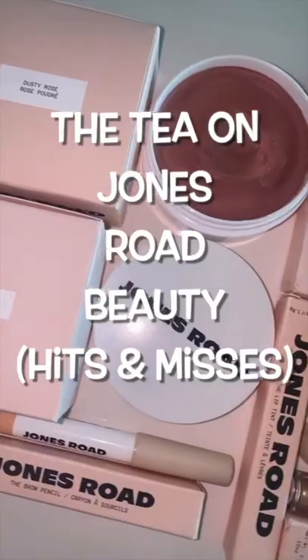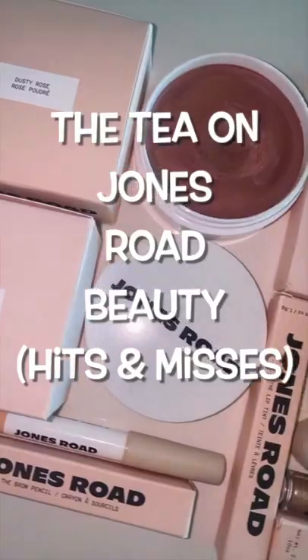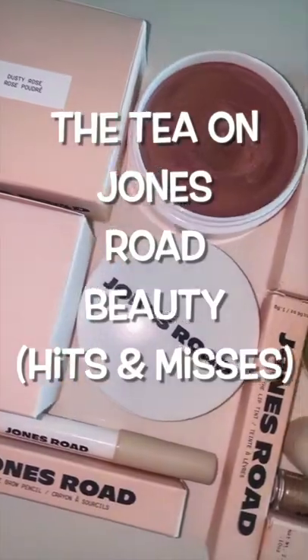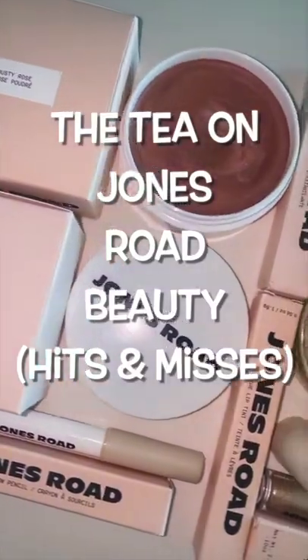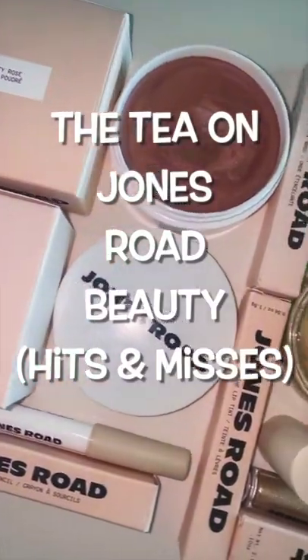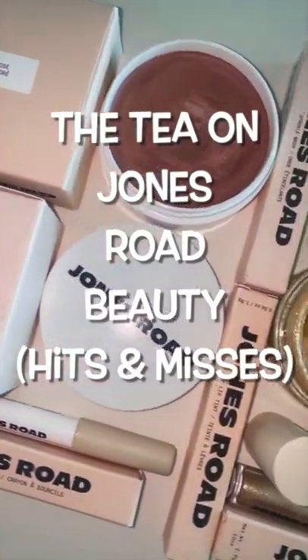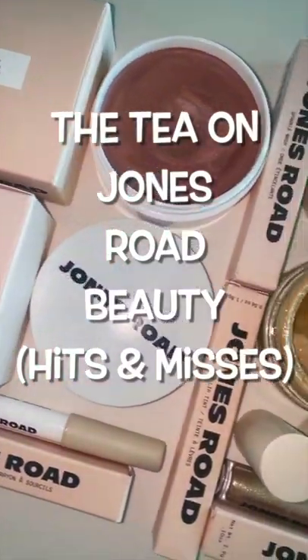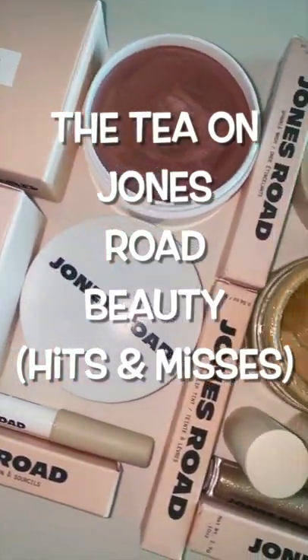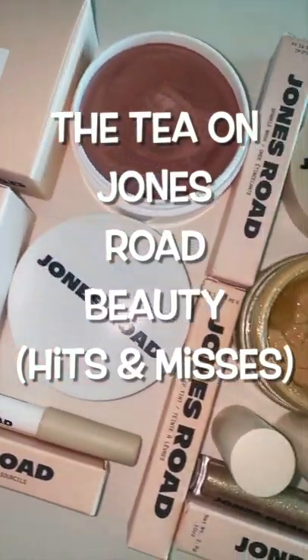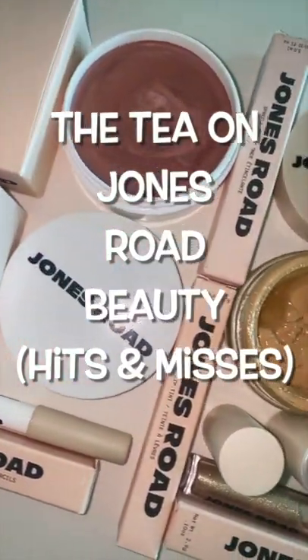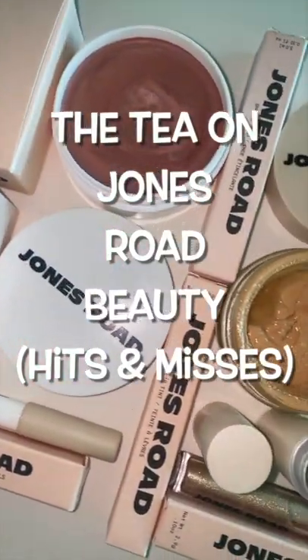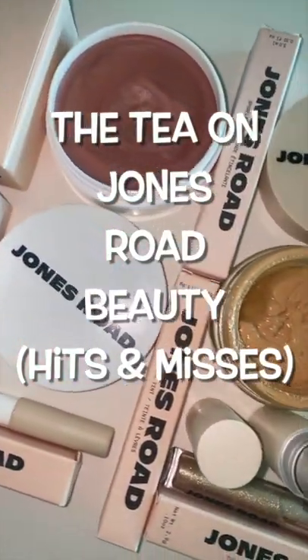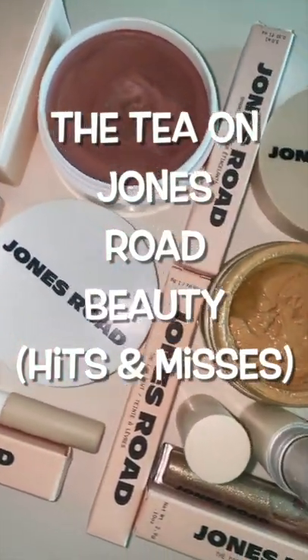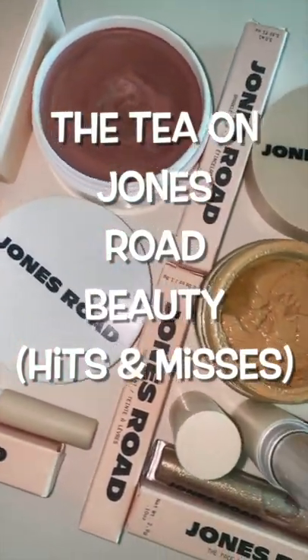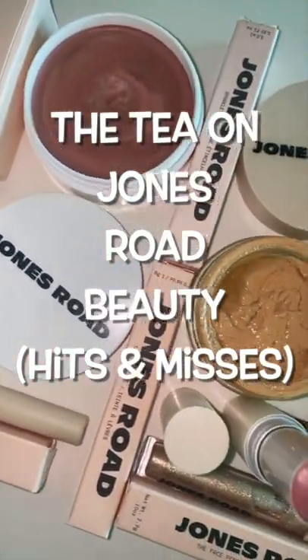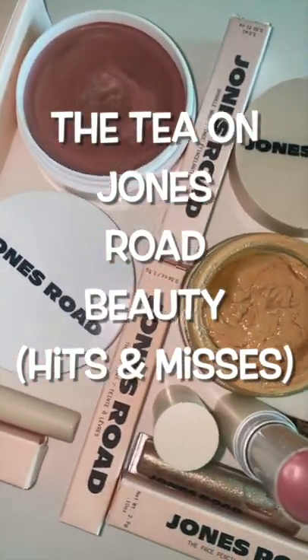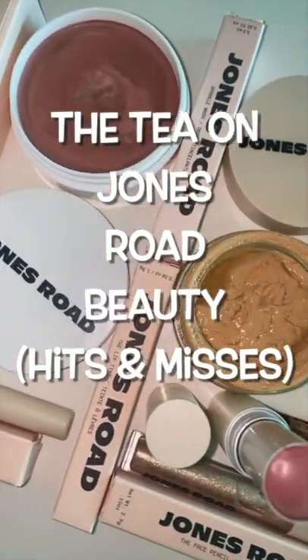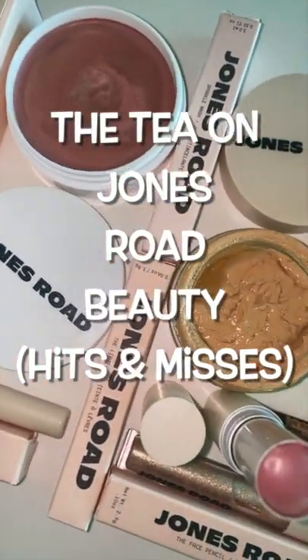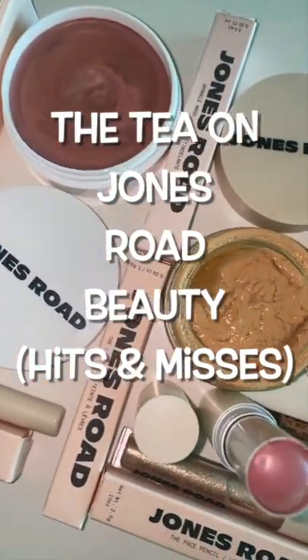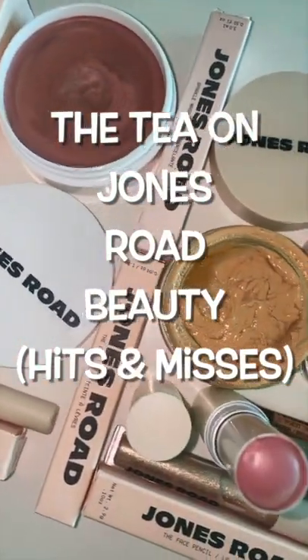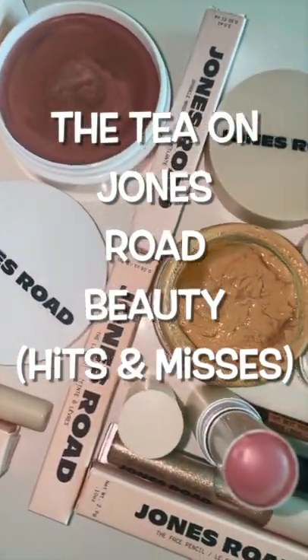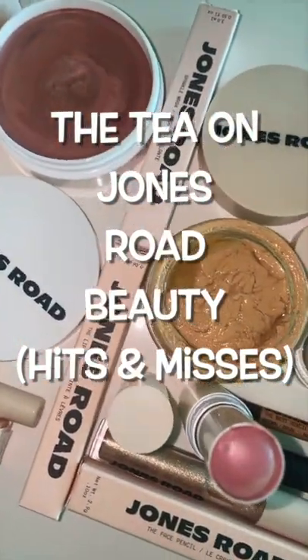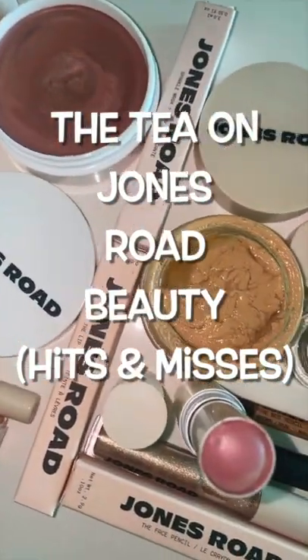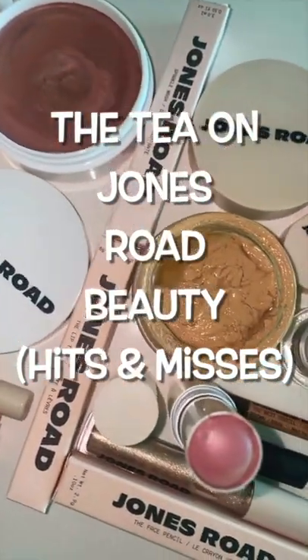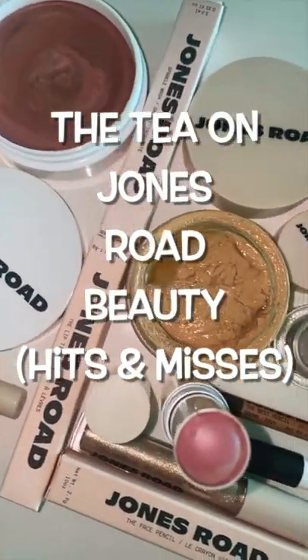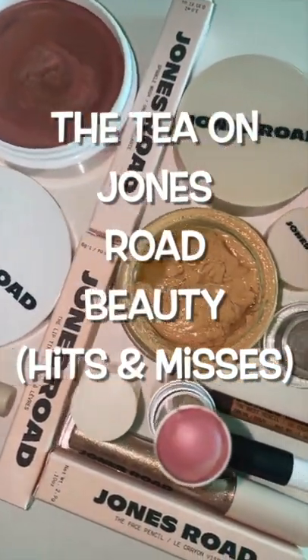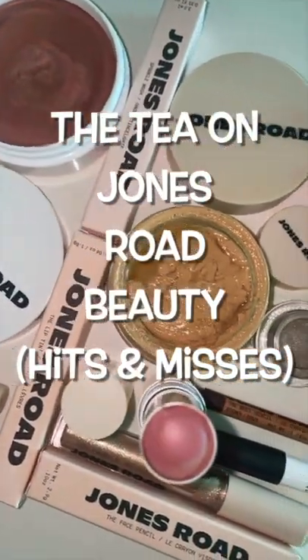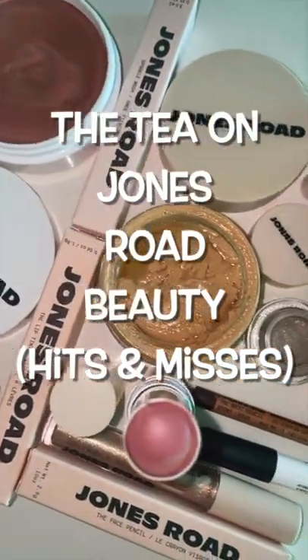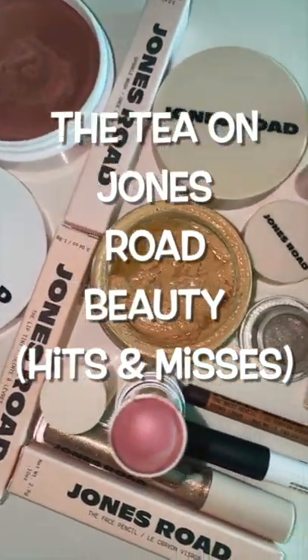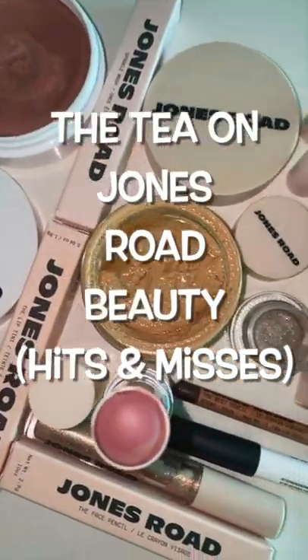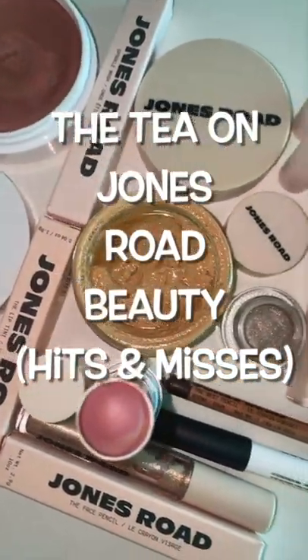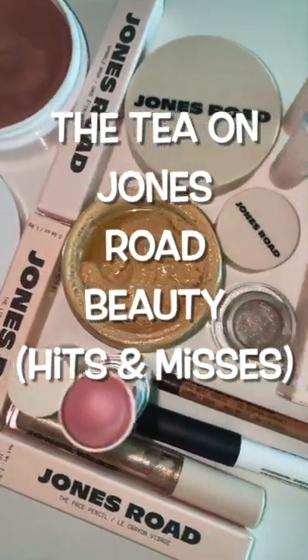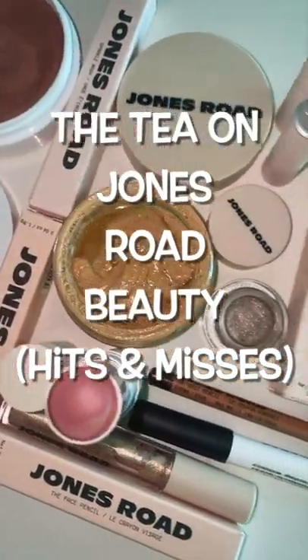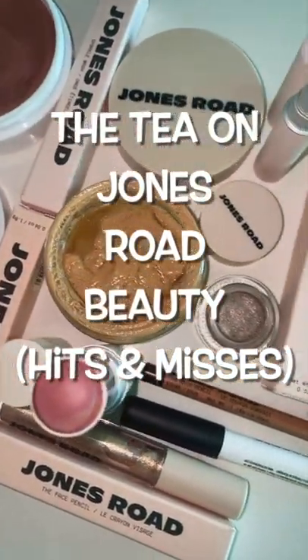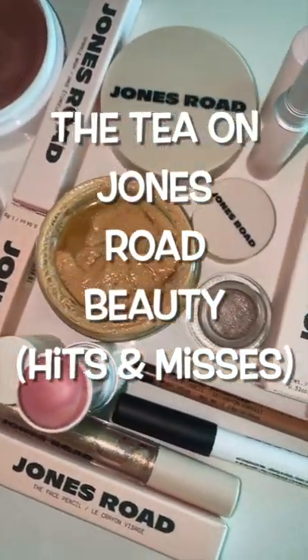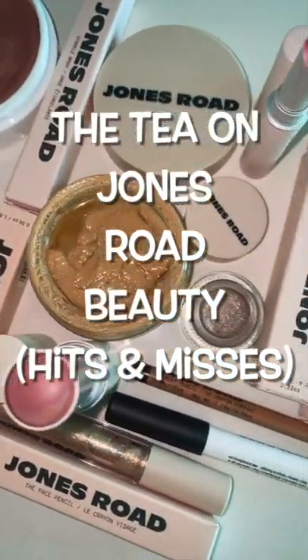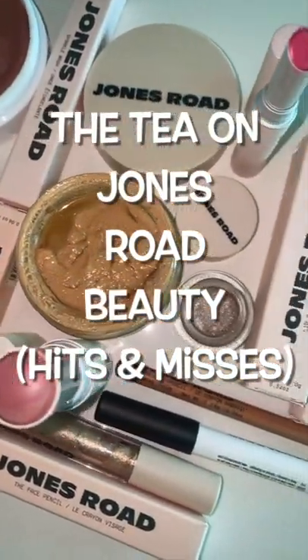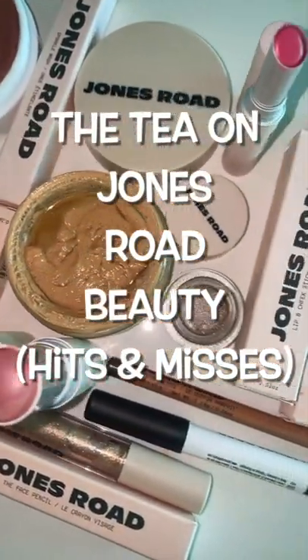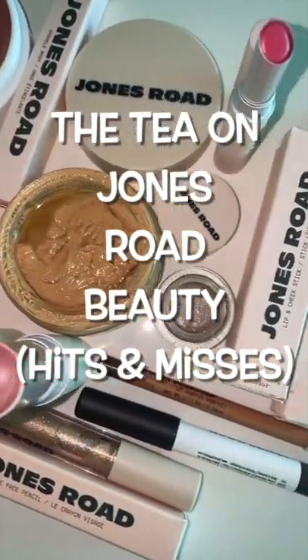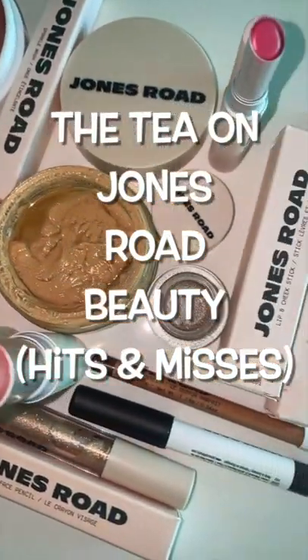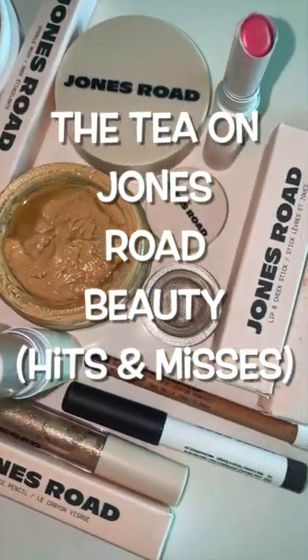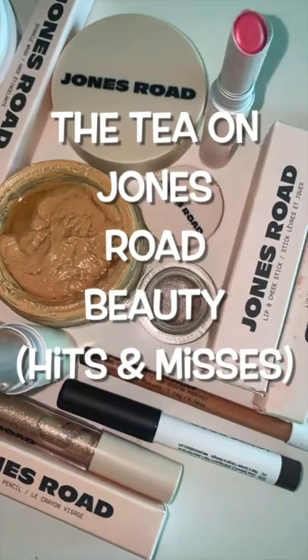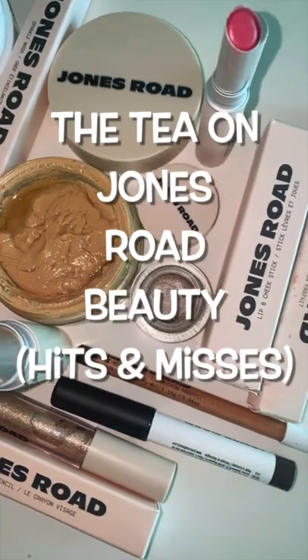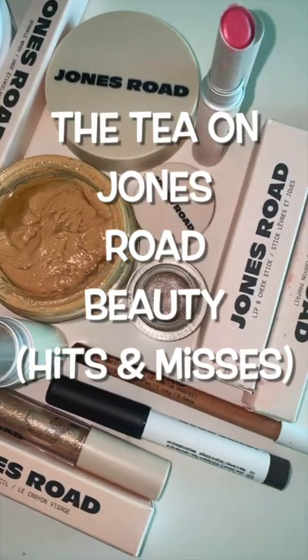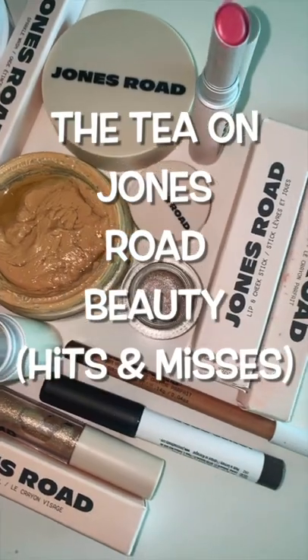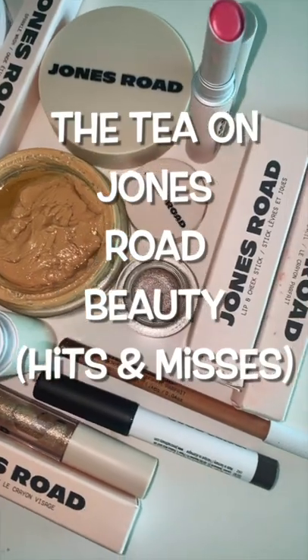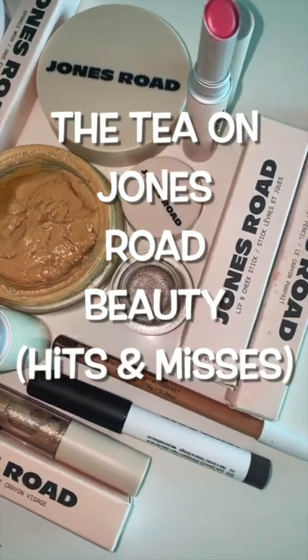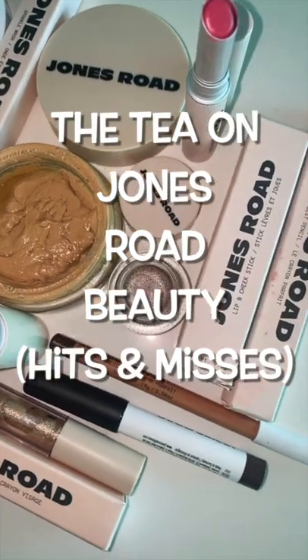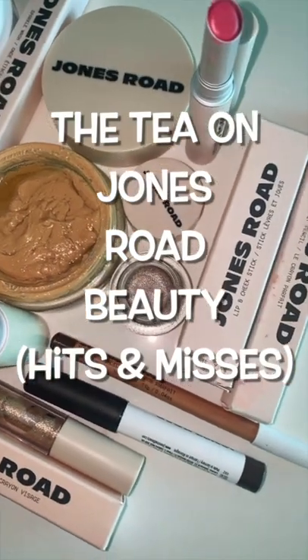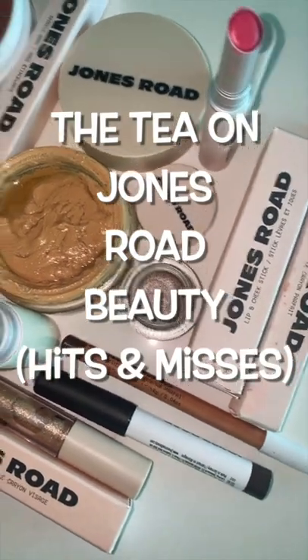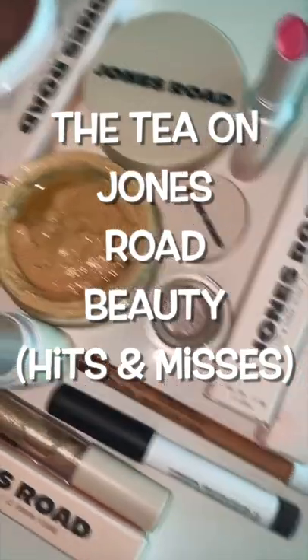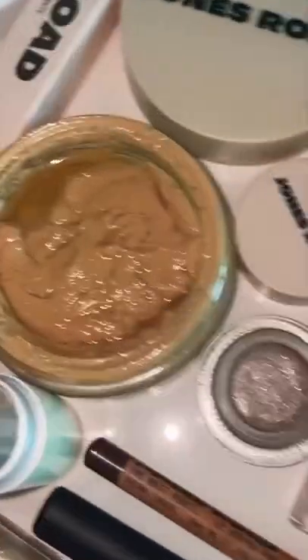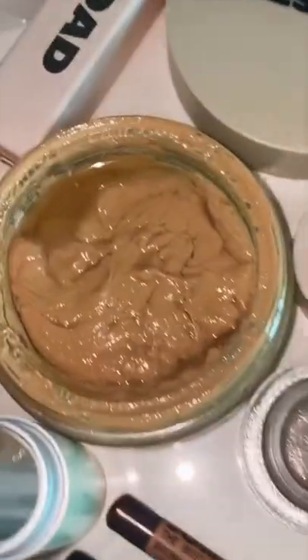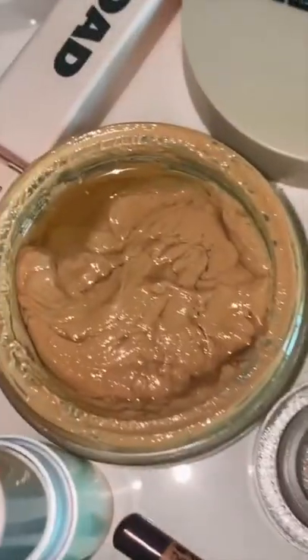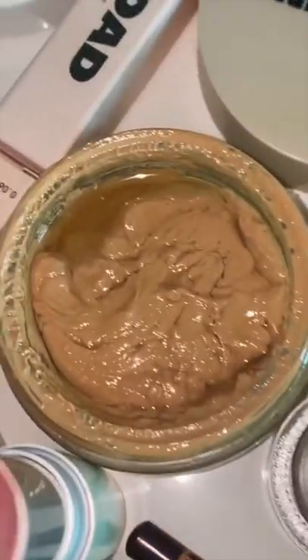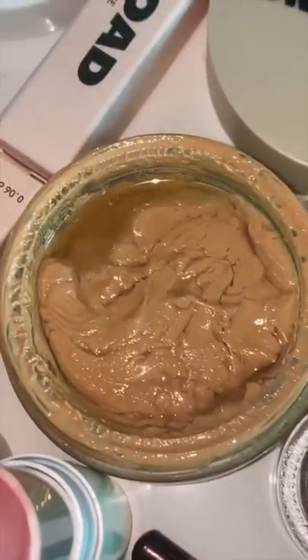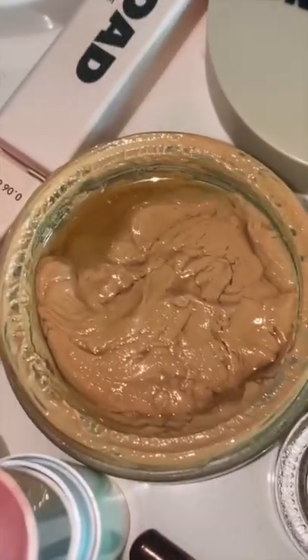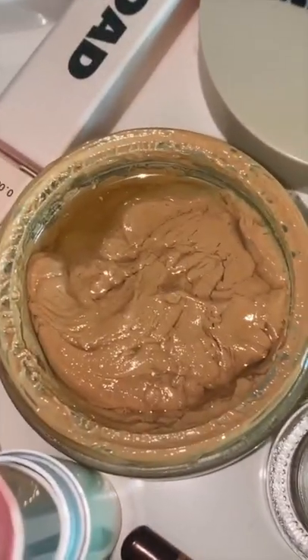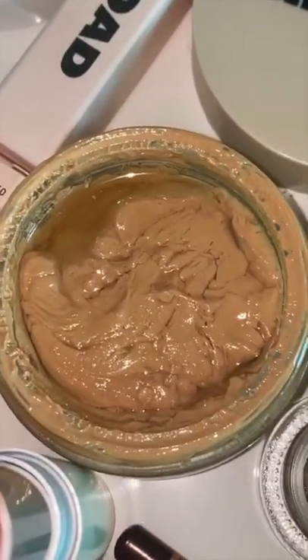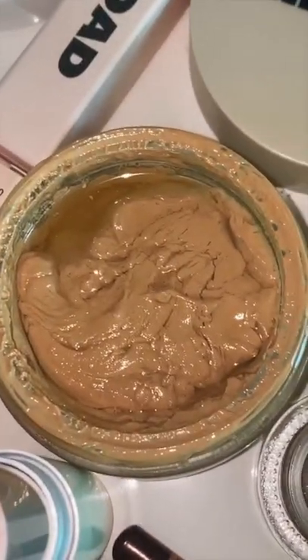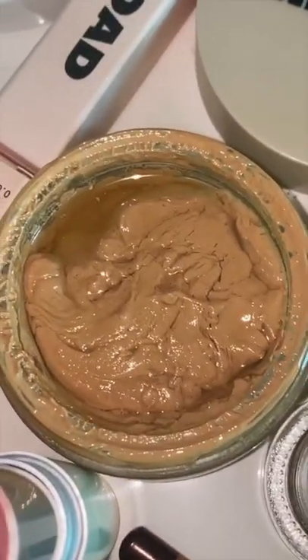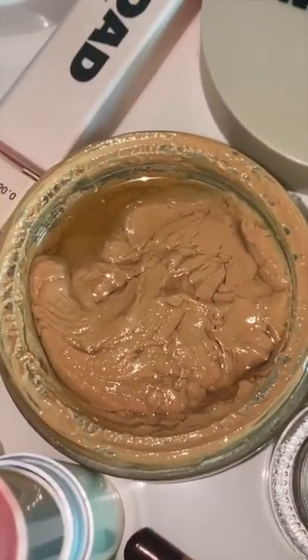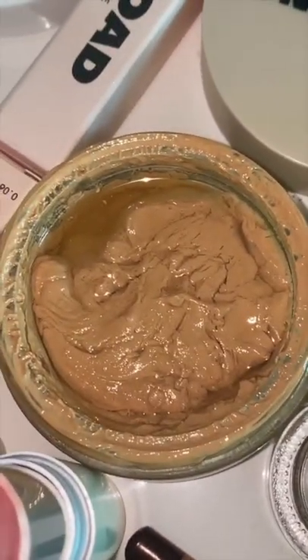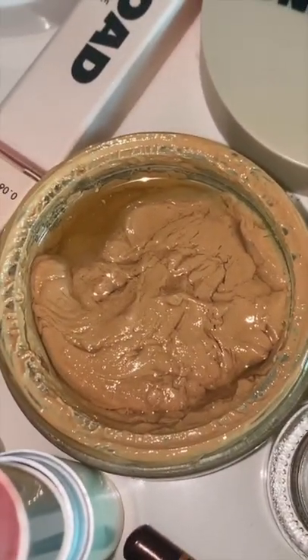I have been wearing and testing Joneser Beauty for the last couple of months, been testing them thoroughly, and here's the tea — you know I don't hold back.